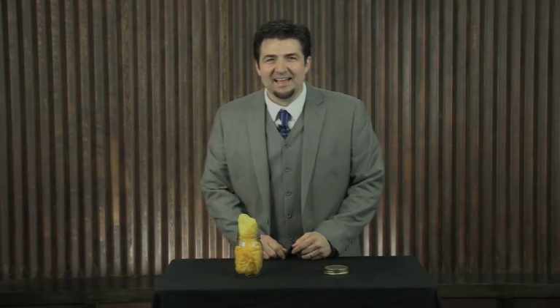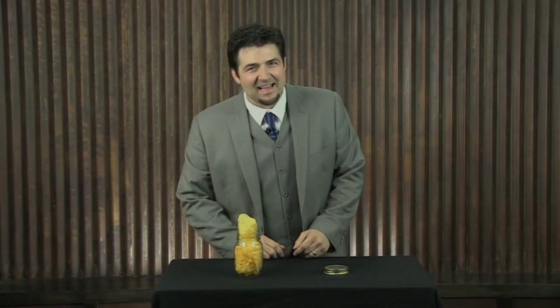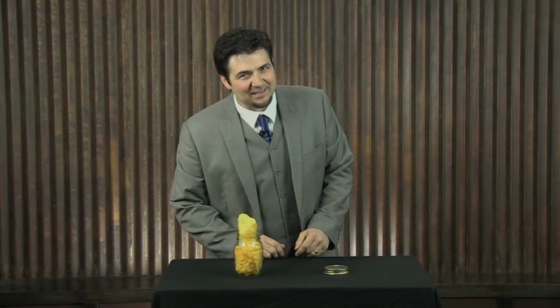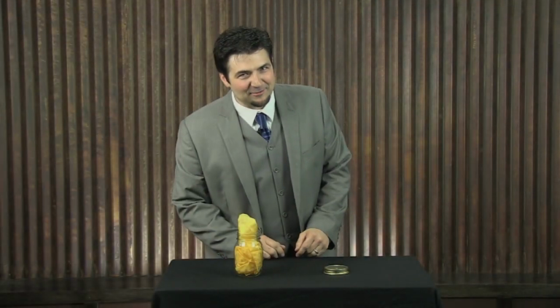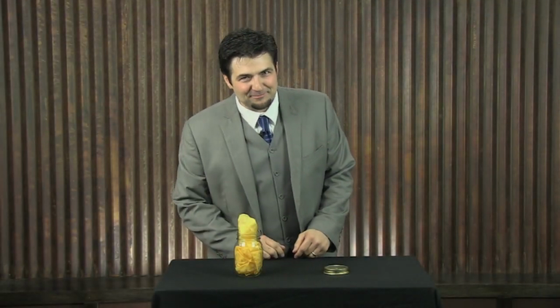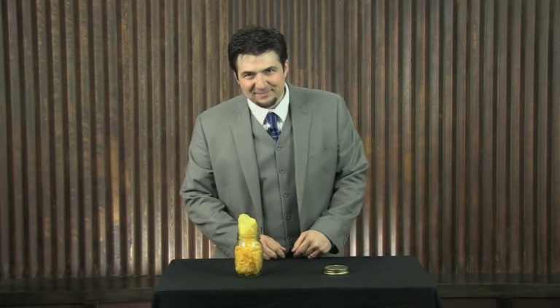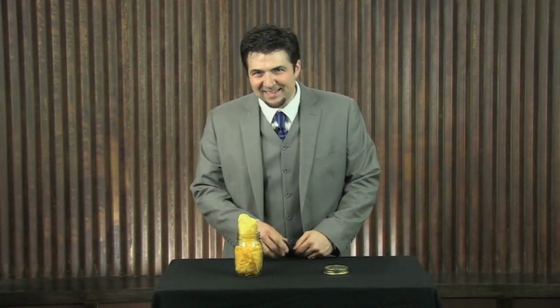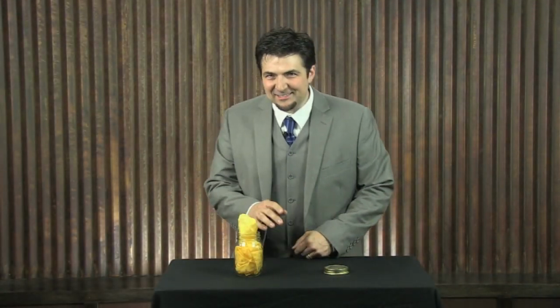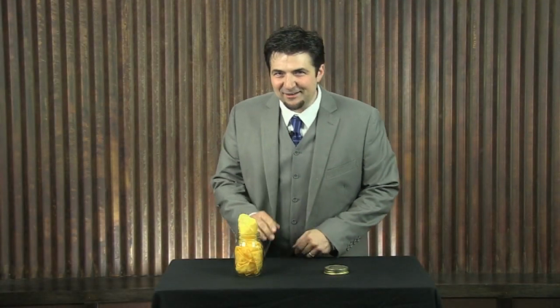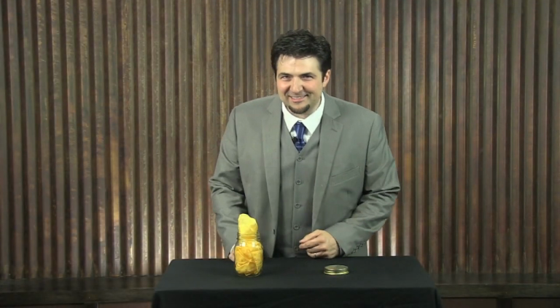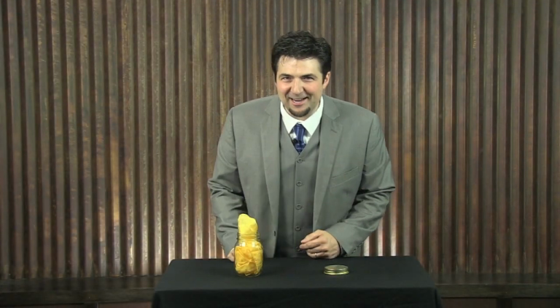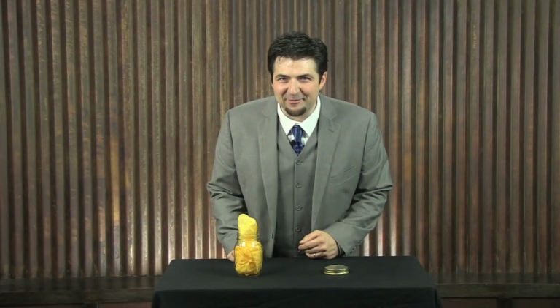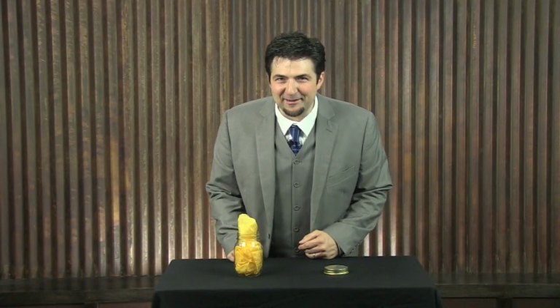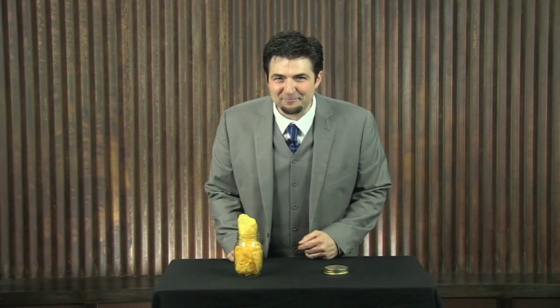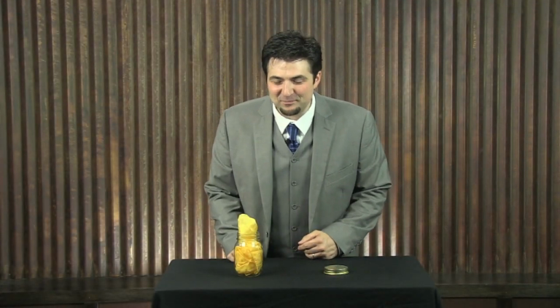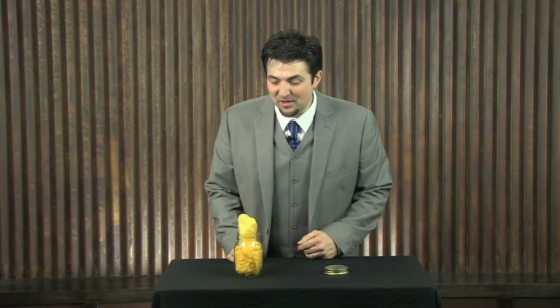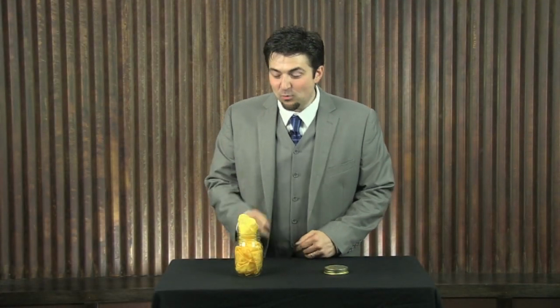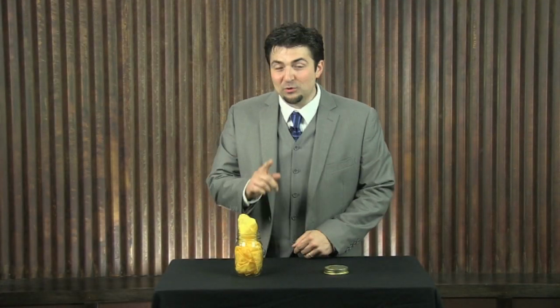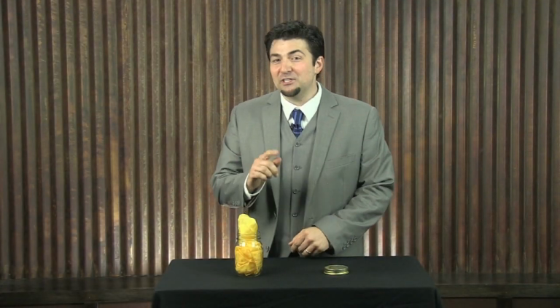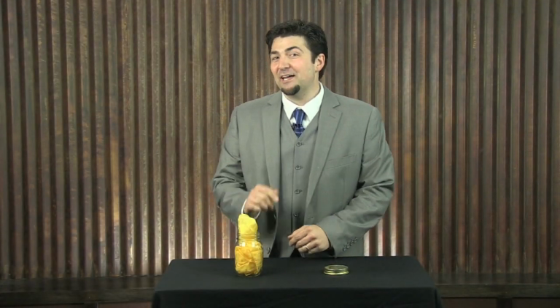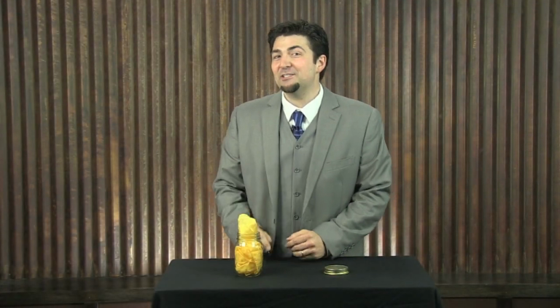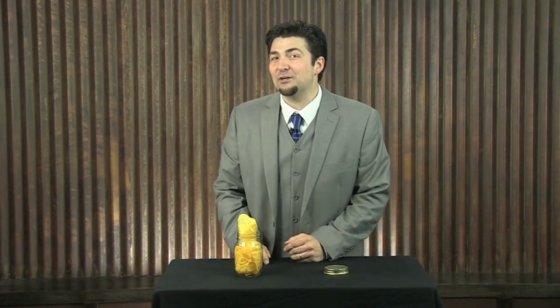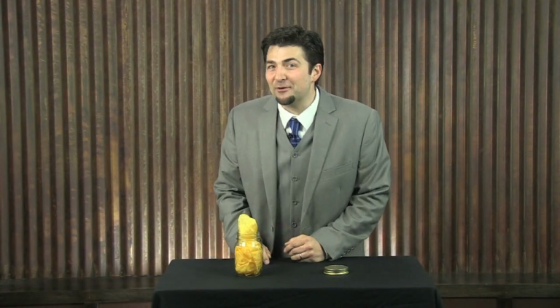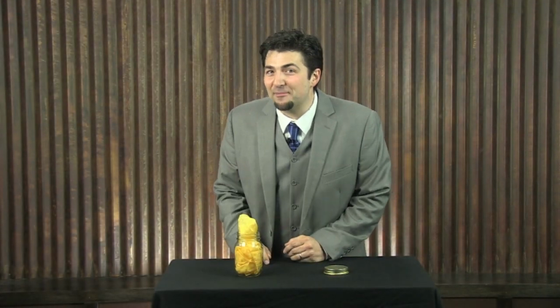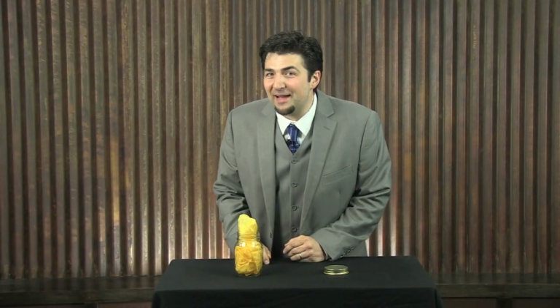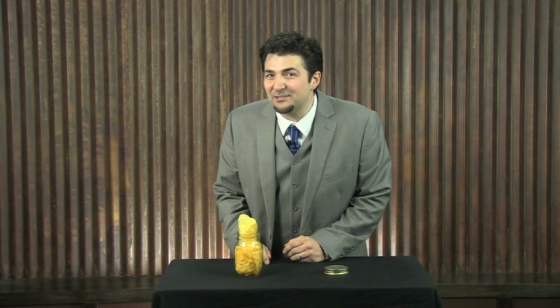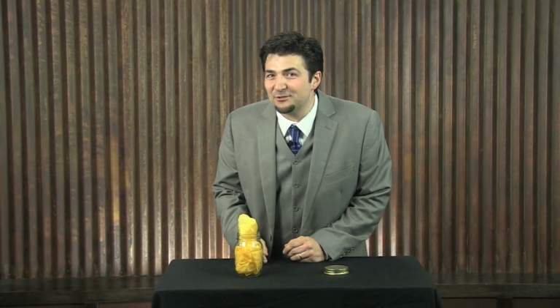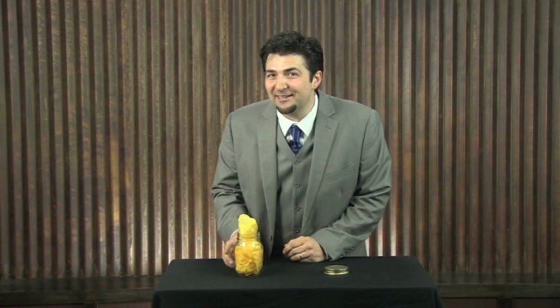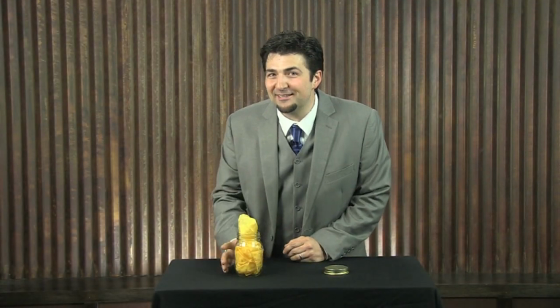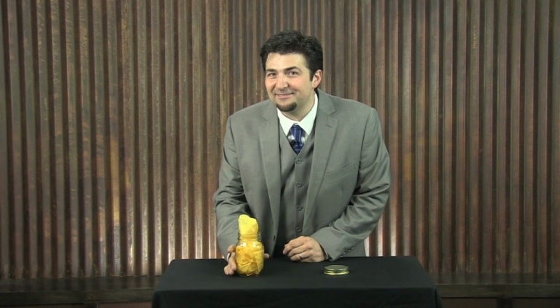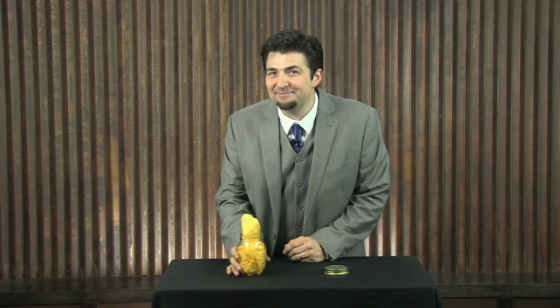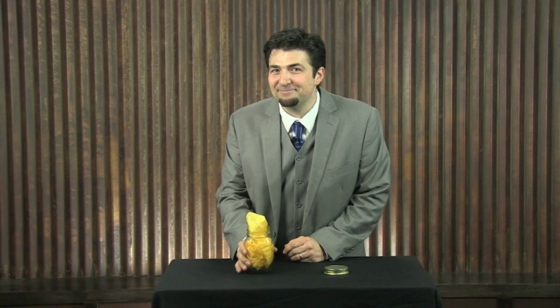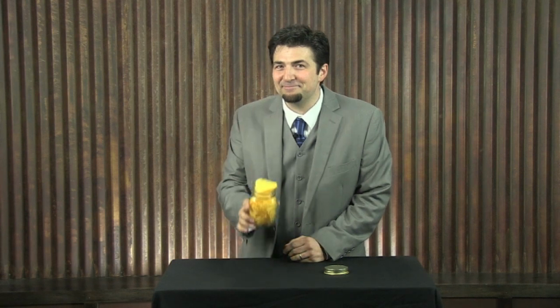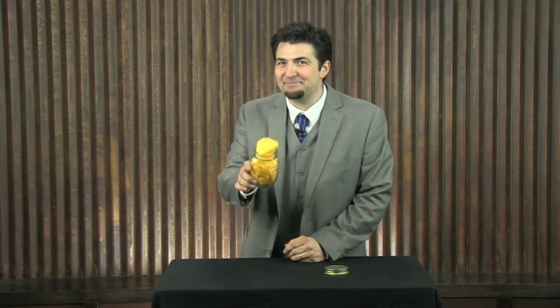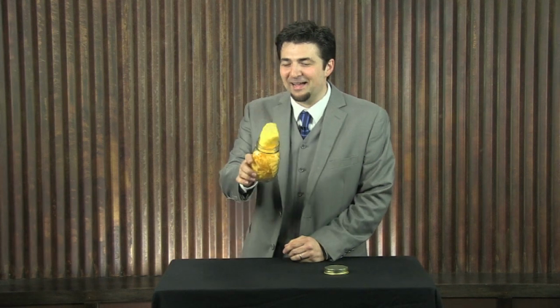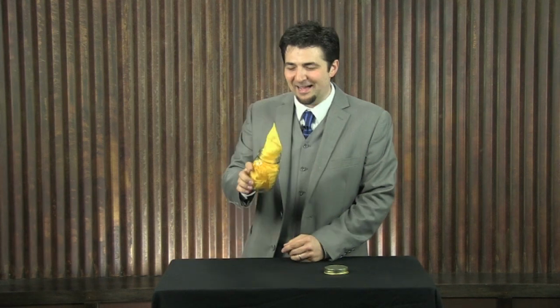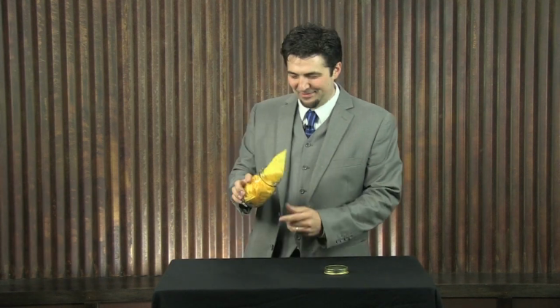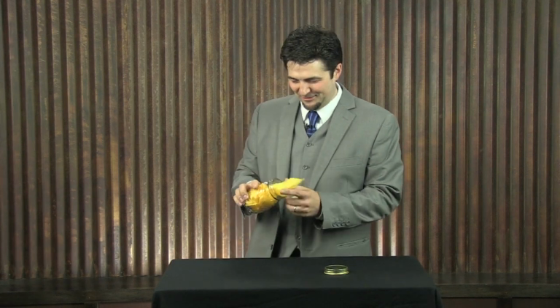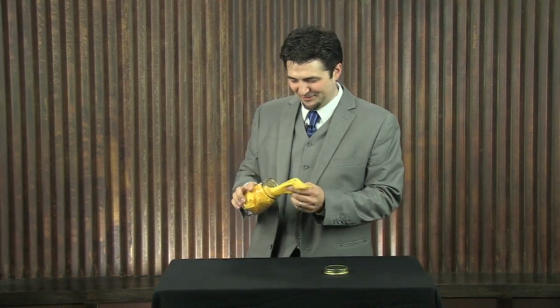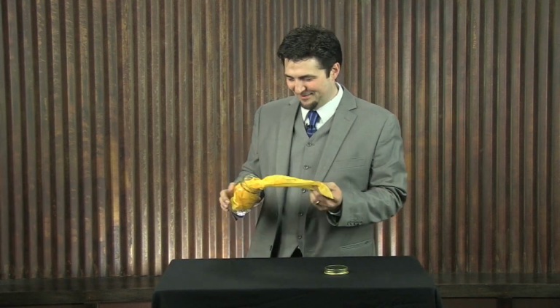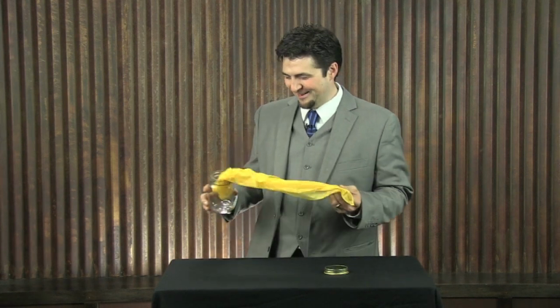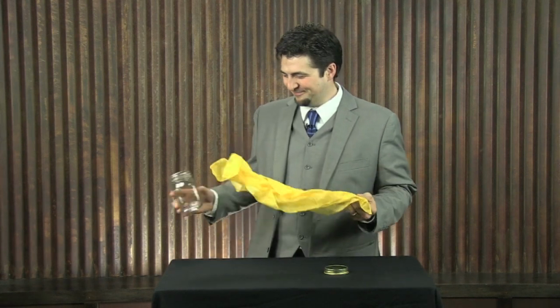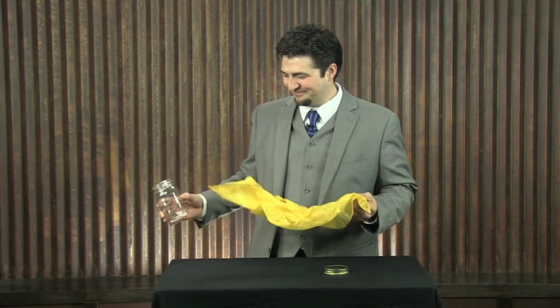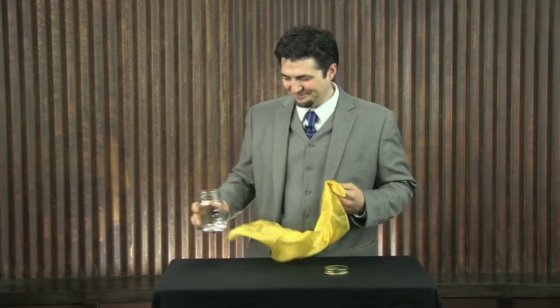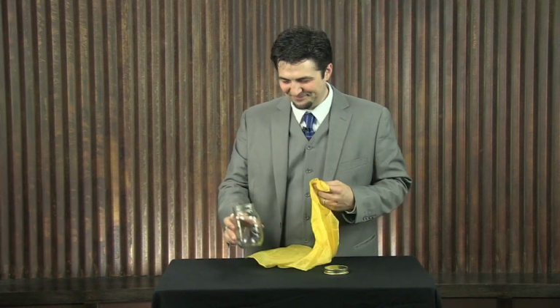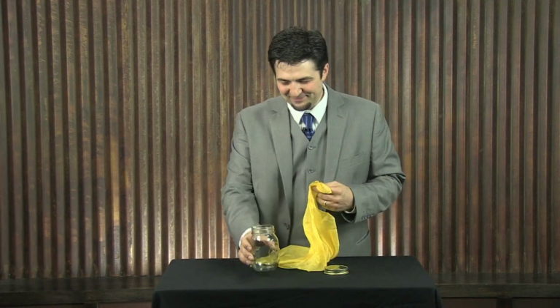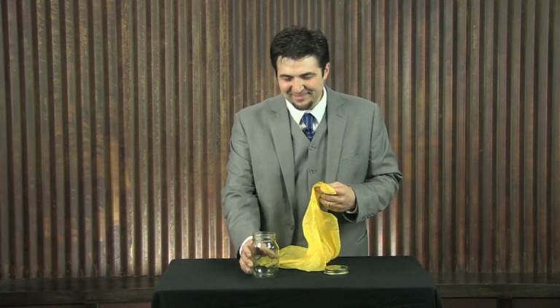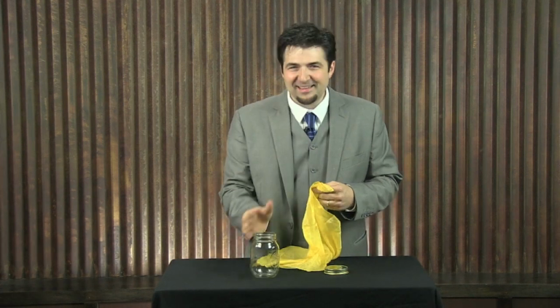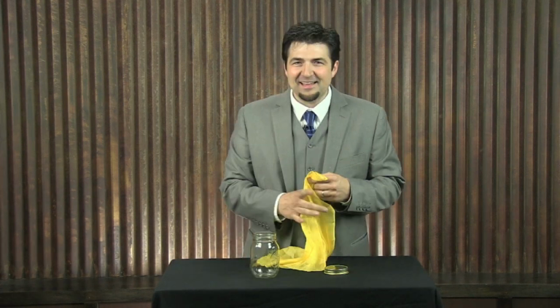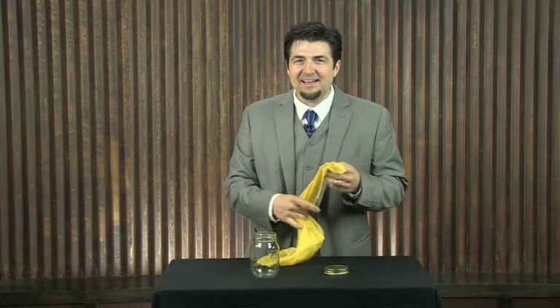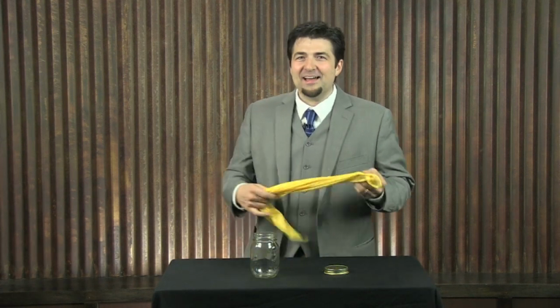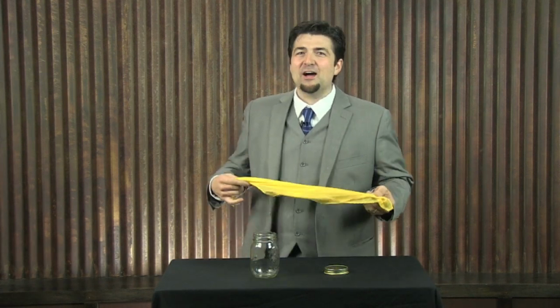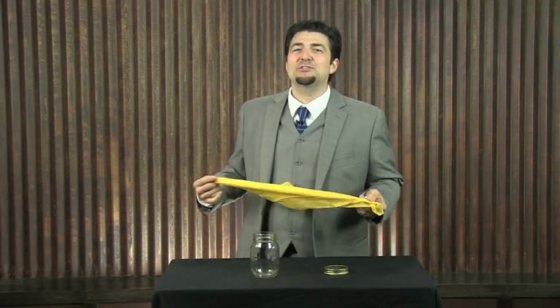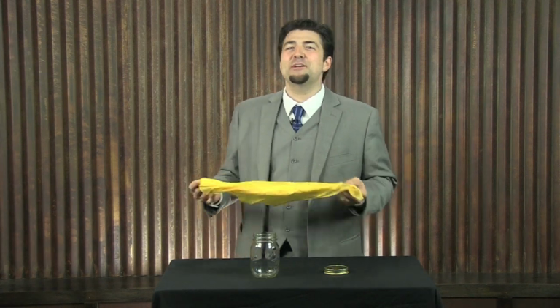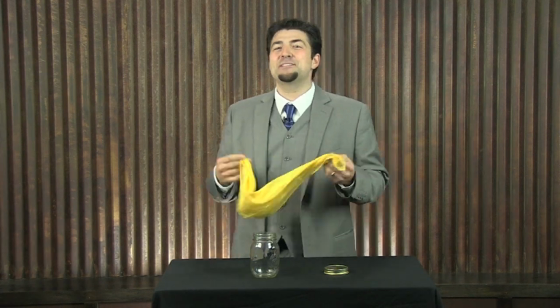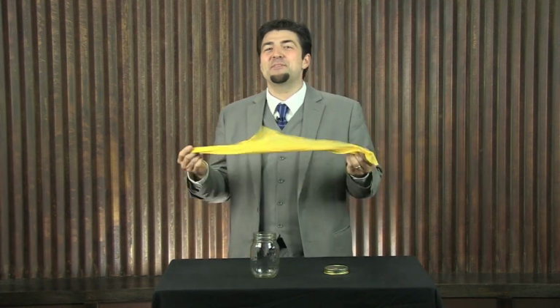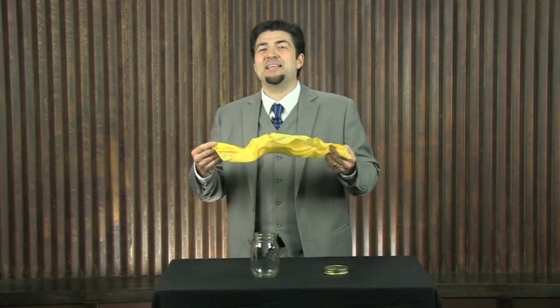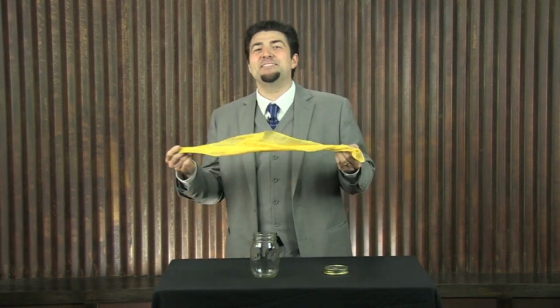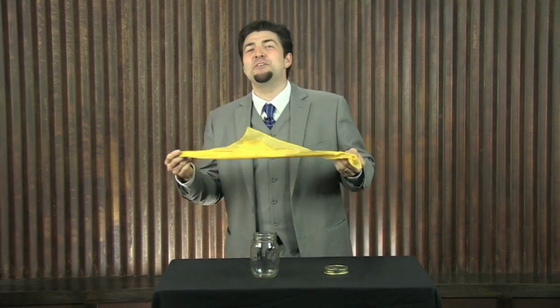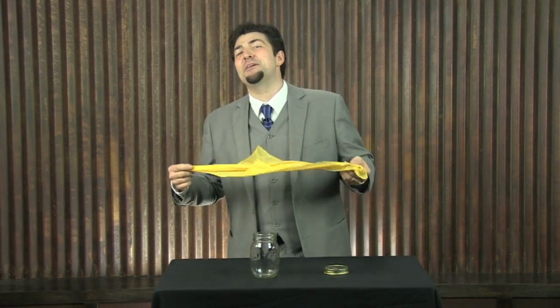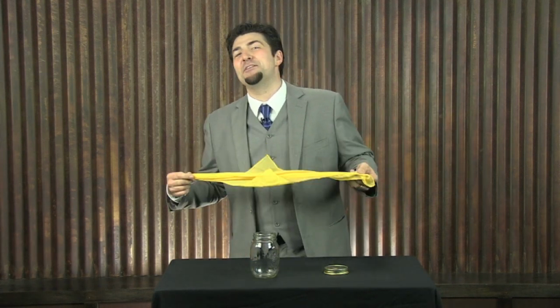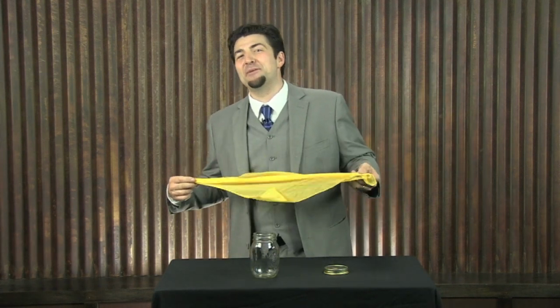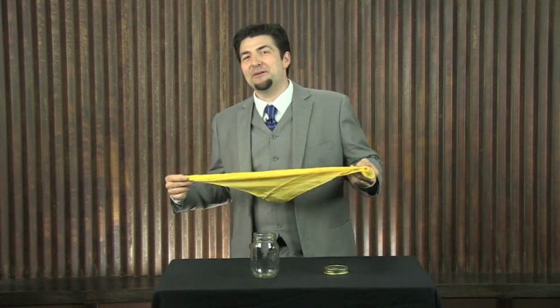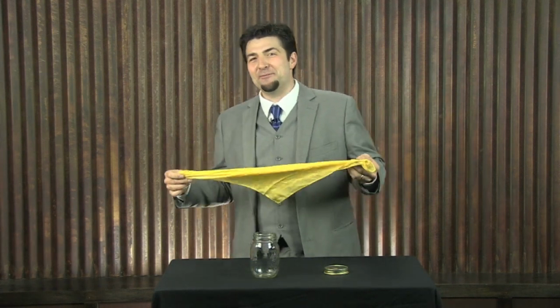Hello, it's Eric Tyree. Would you like to learn a magic trick? I thought you might. I'll show you something easy you can do at home.